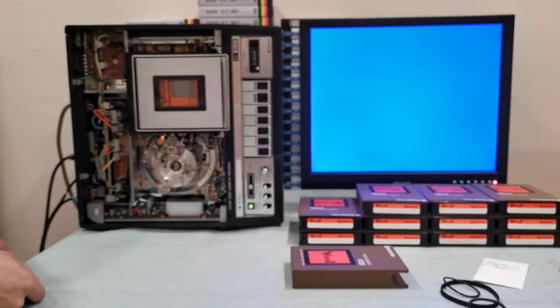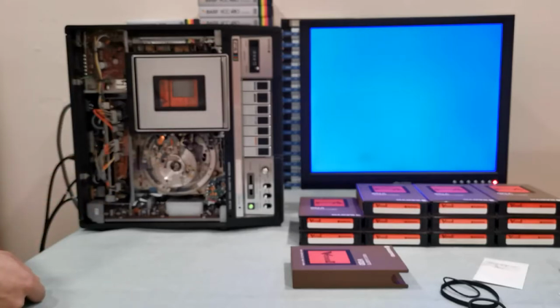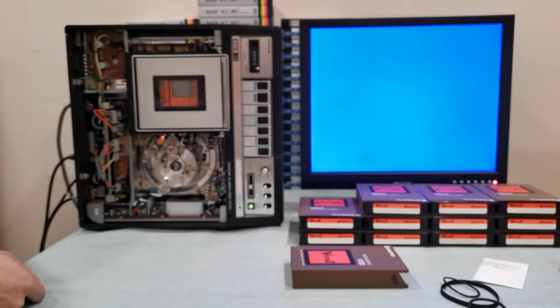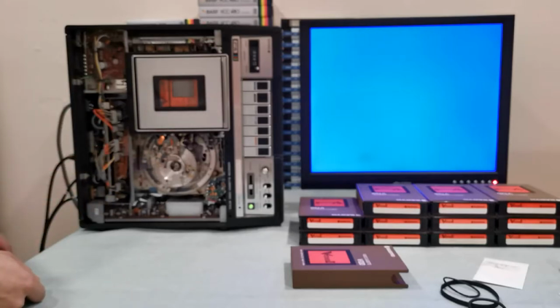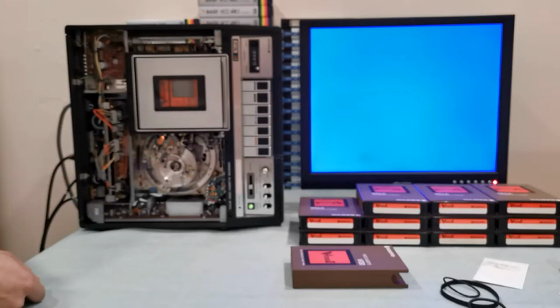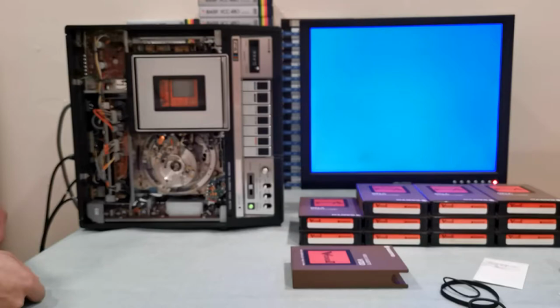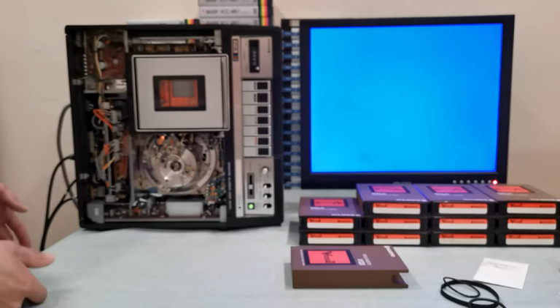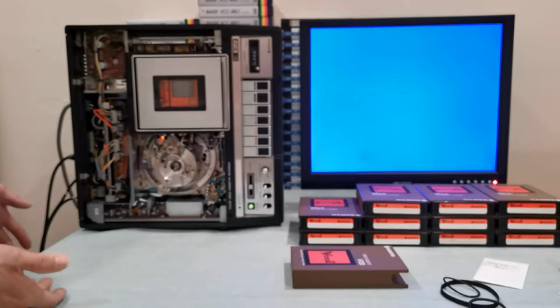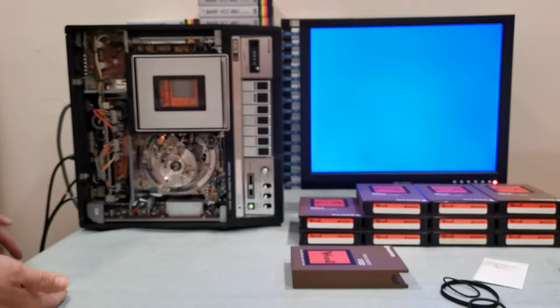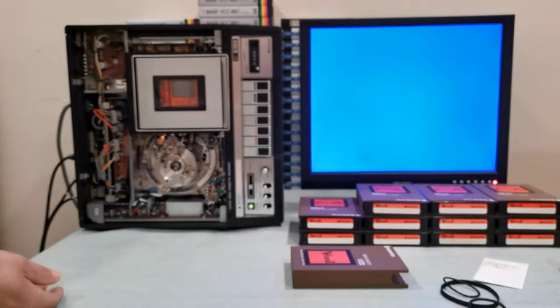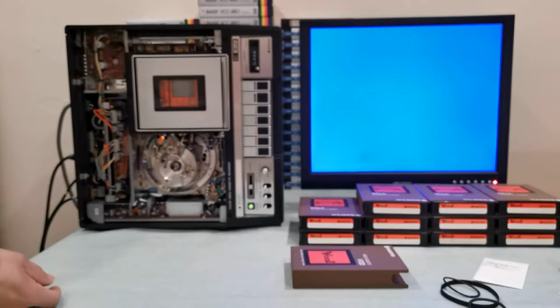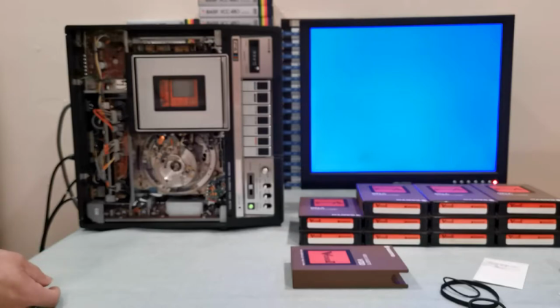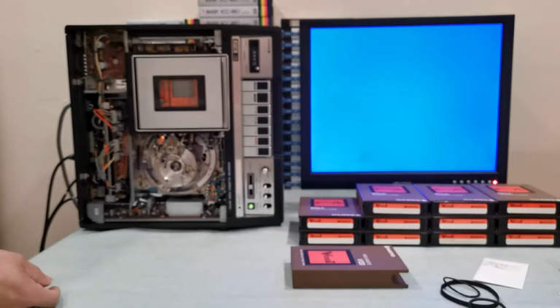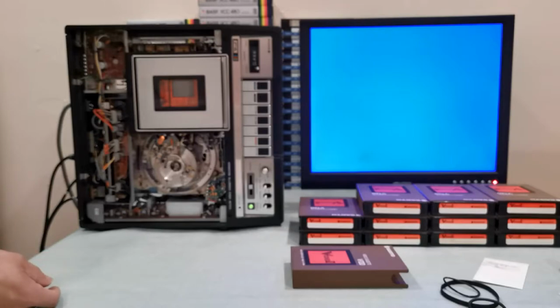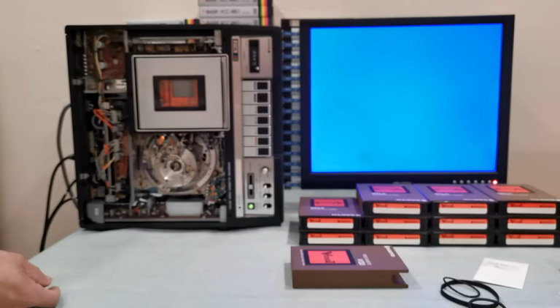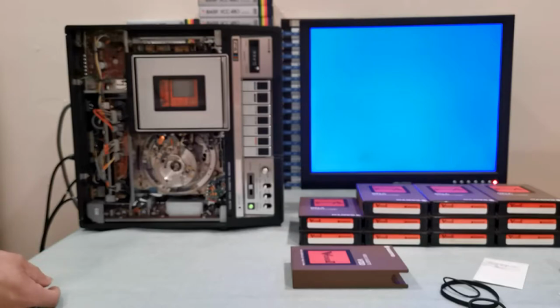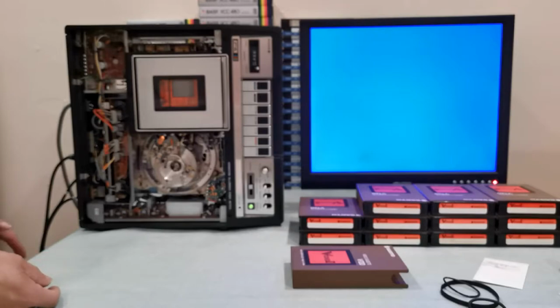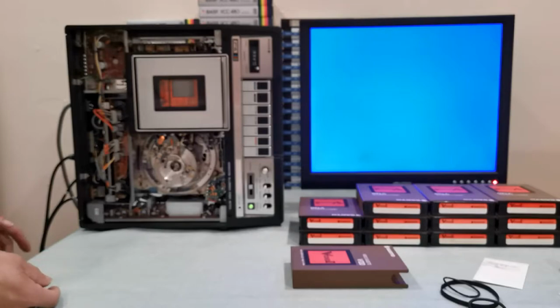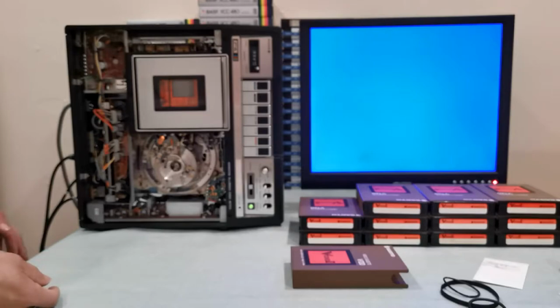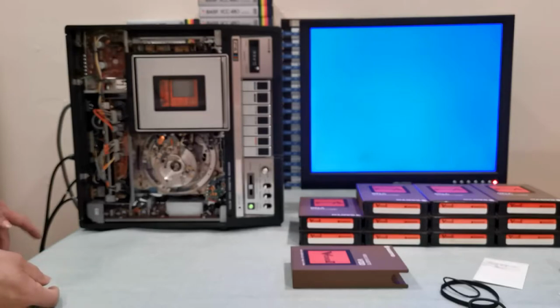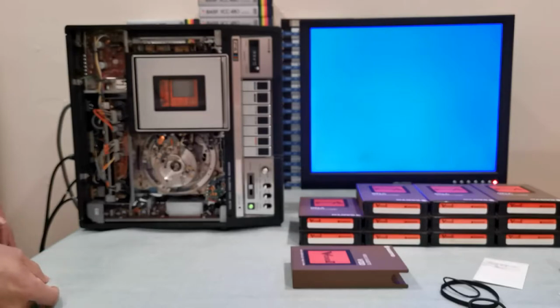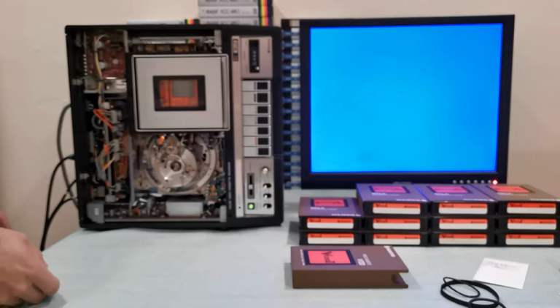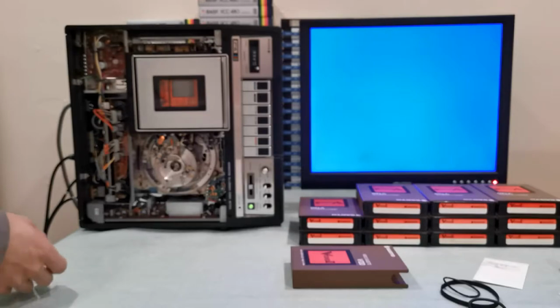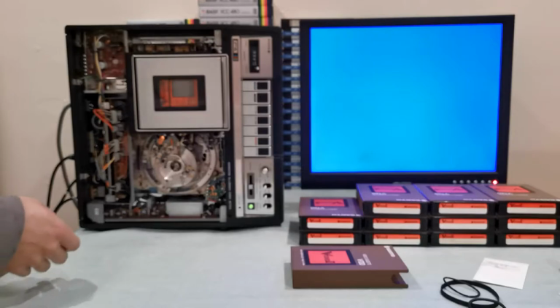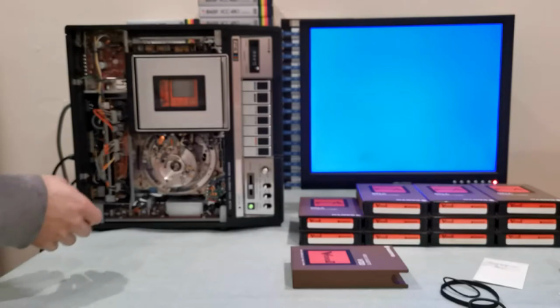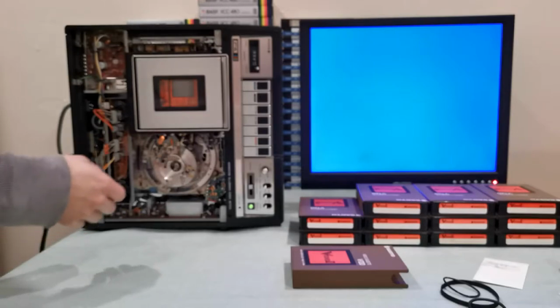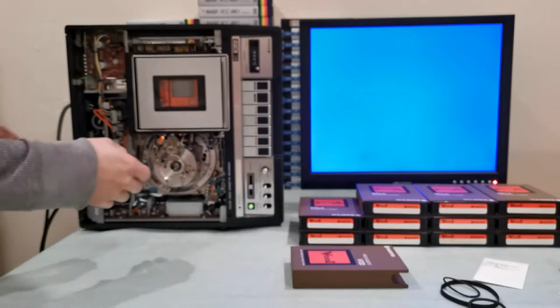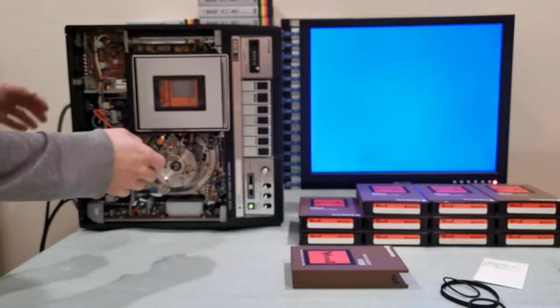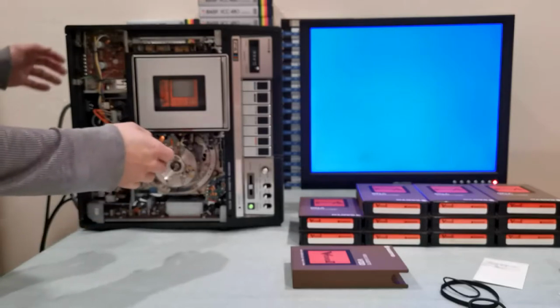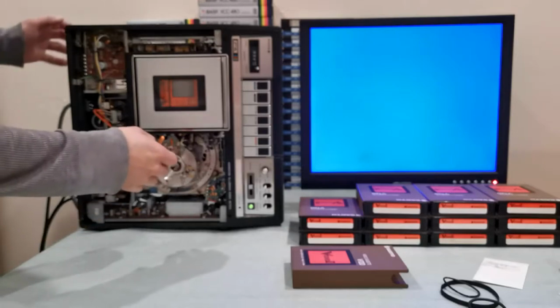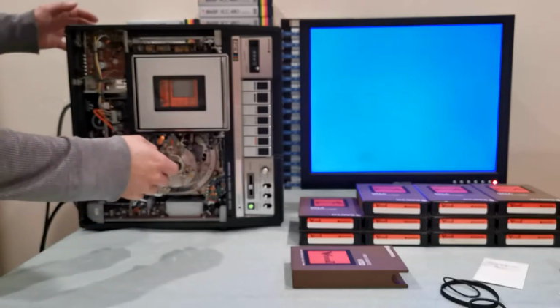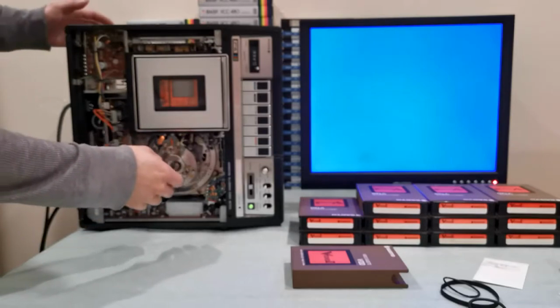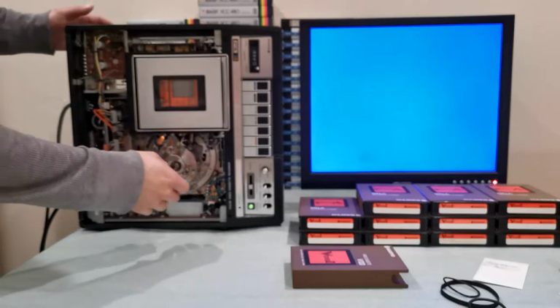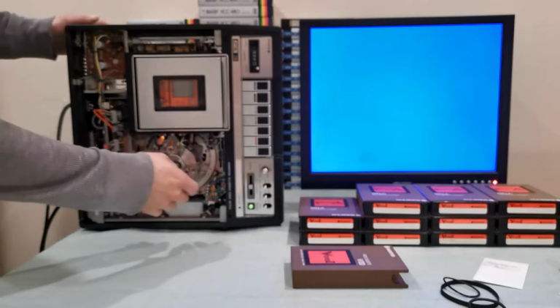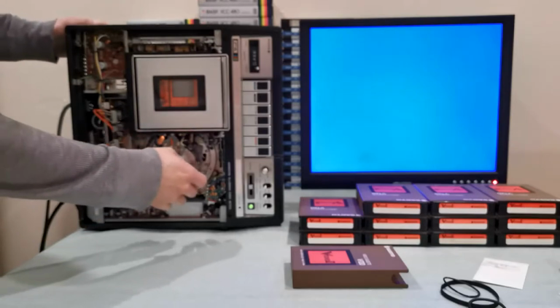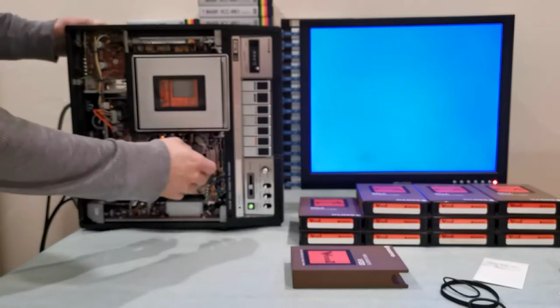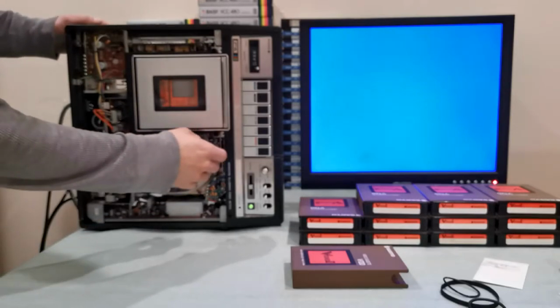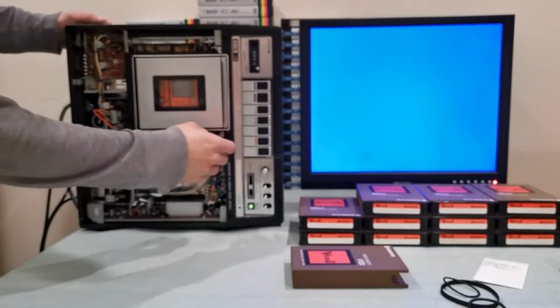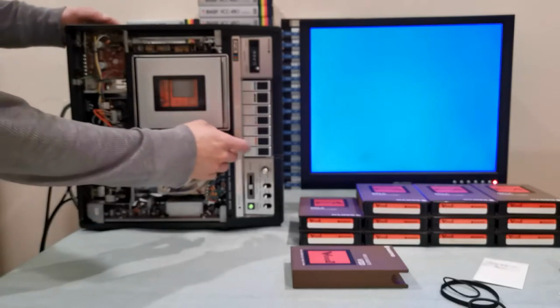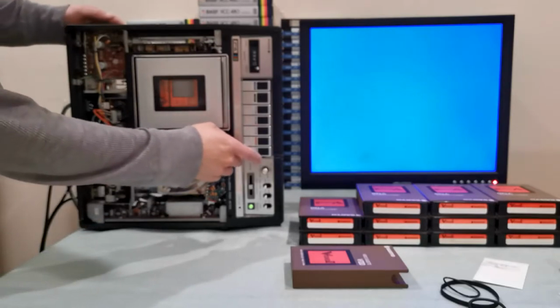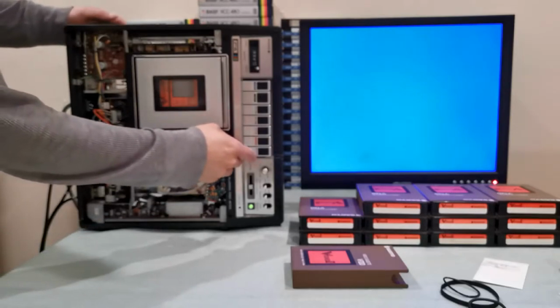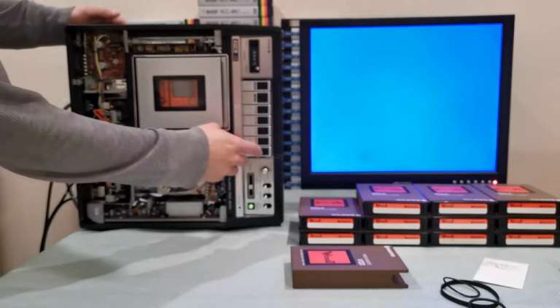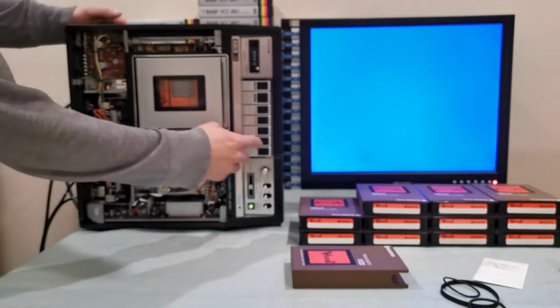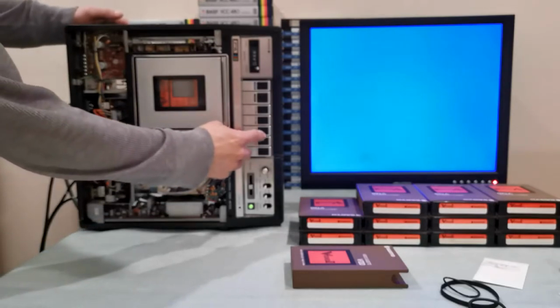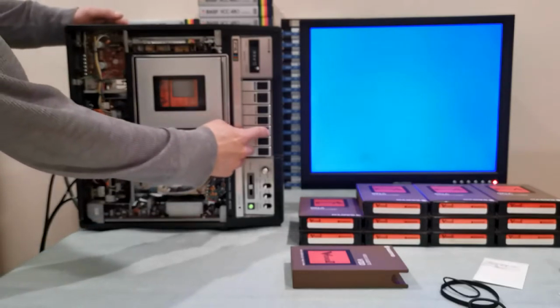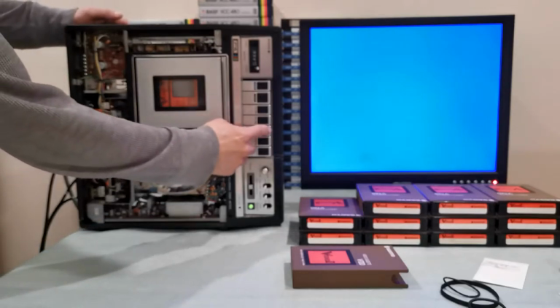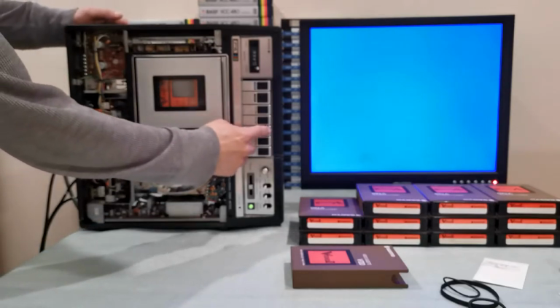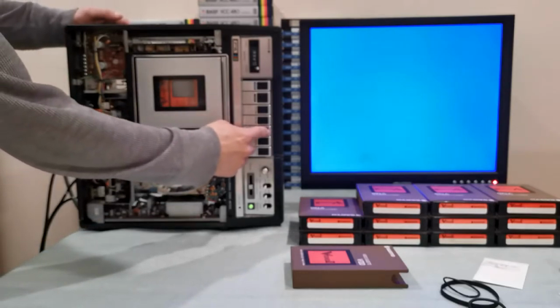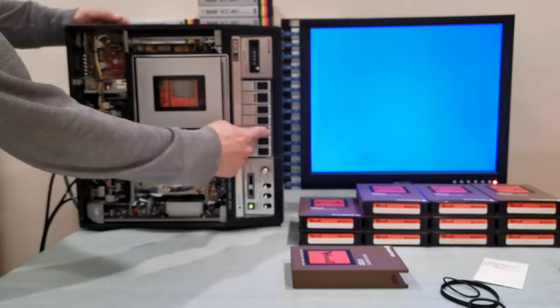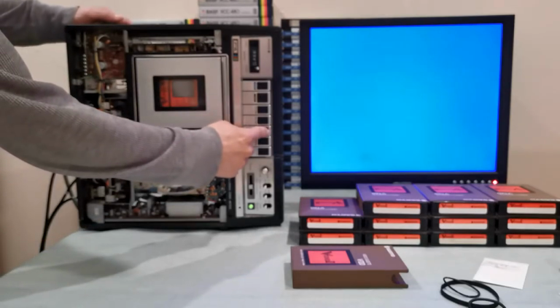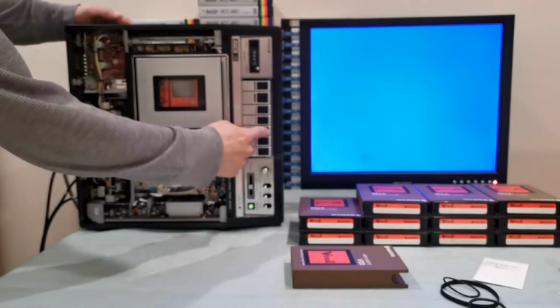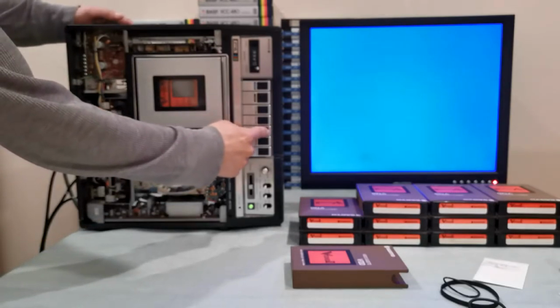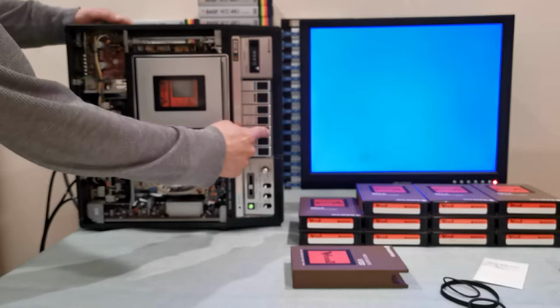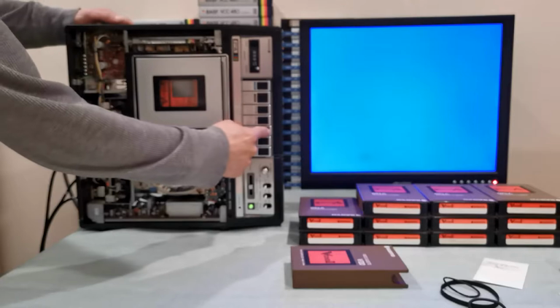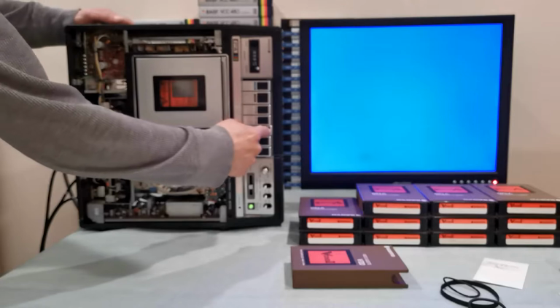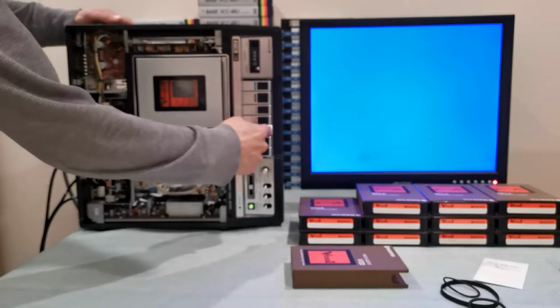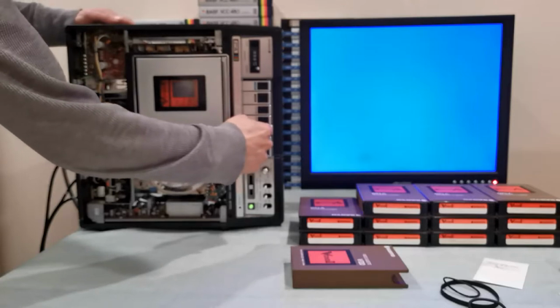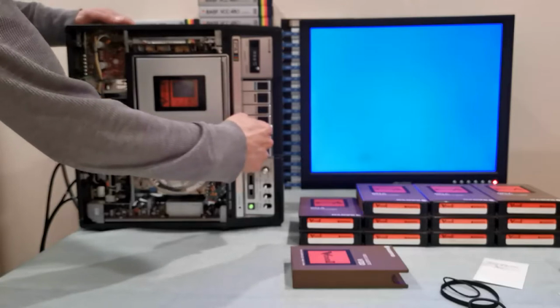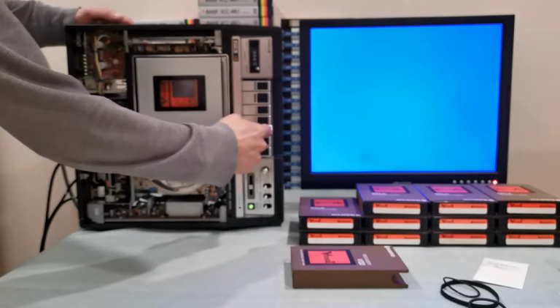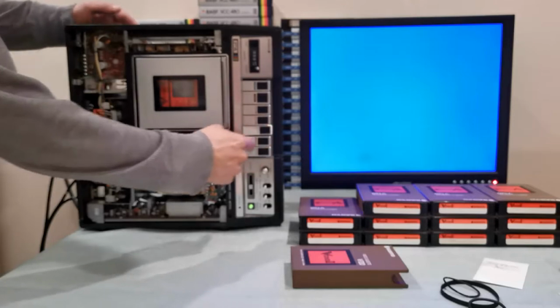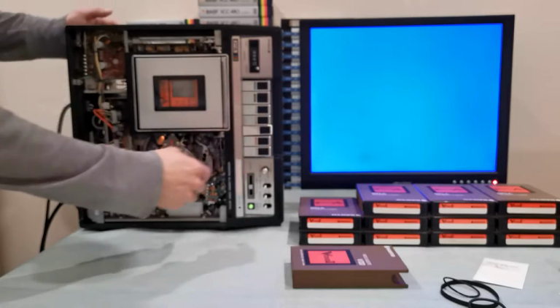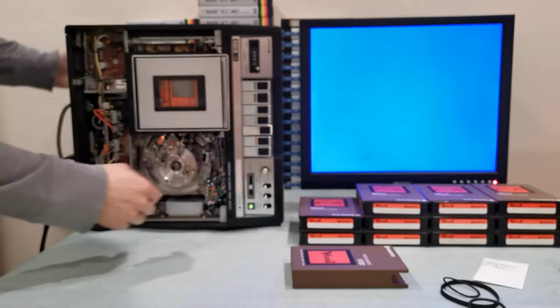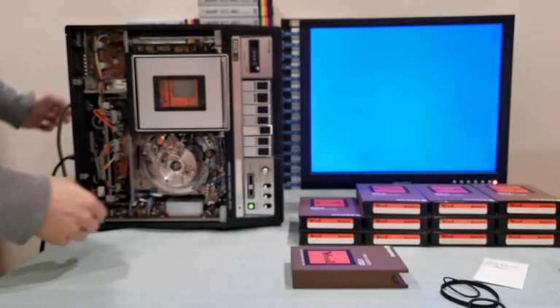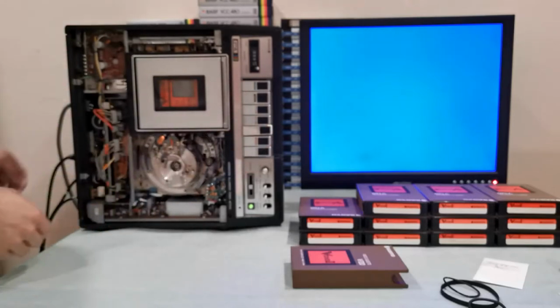The machine is working nice and smooth now. The design of this machine really struggled a lot — one of the reasons it ultimately failed in the market. Let me go ahead and press play.